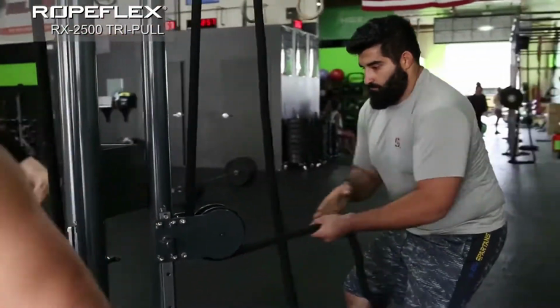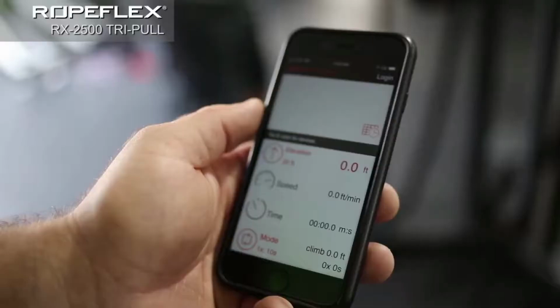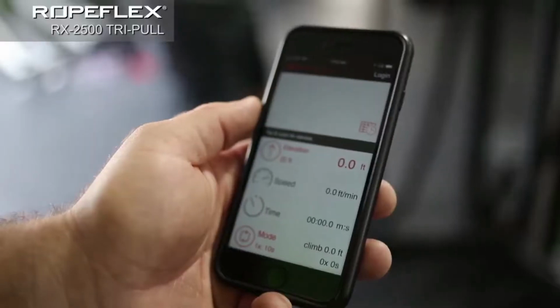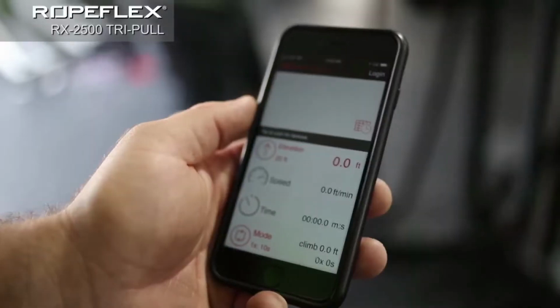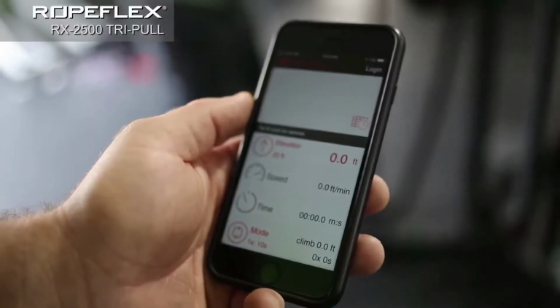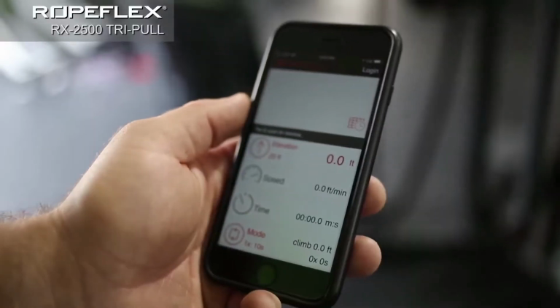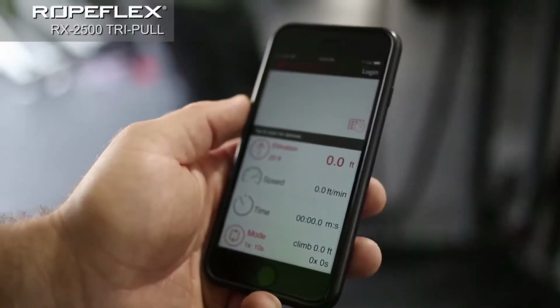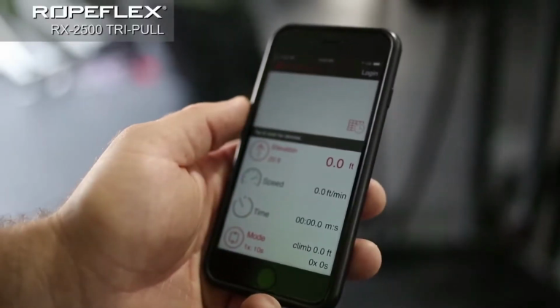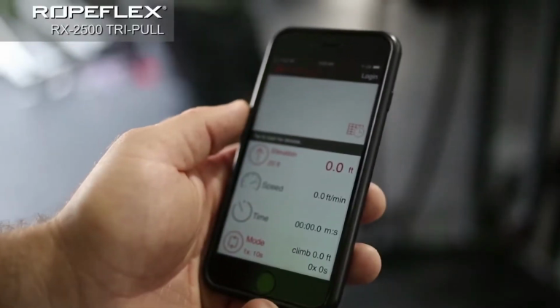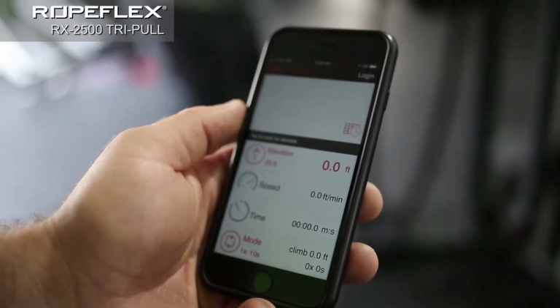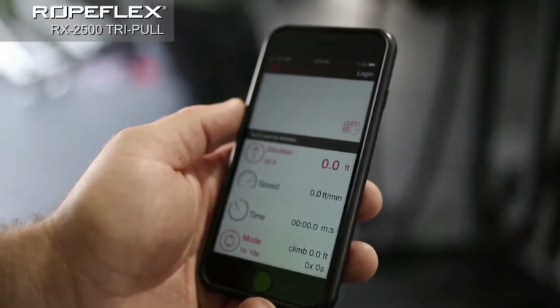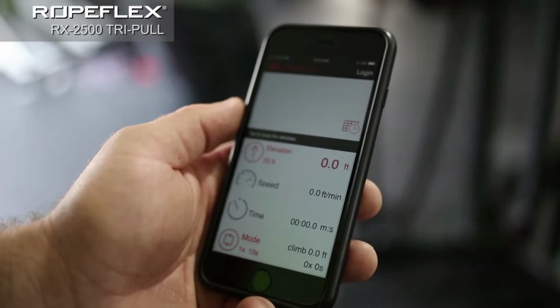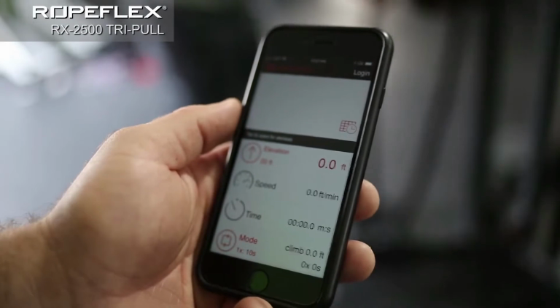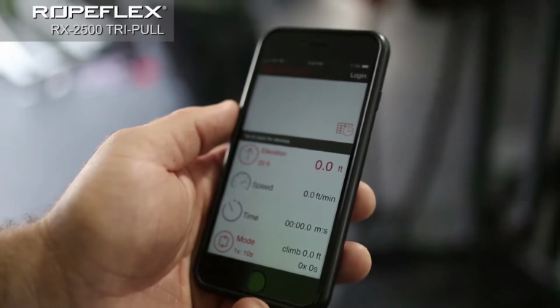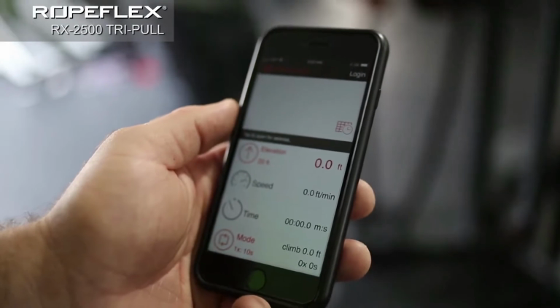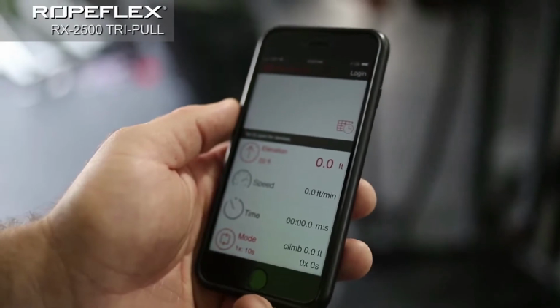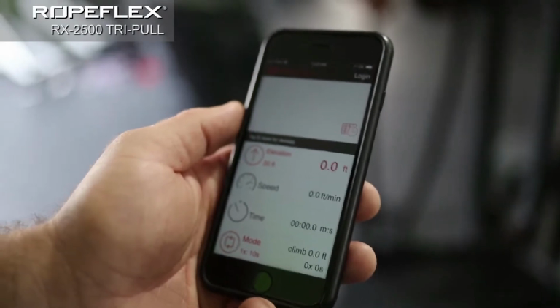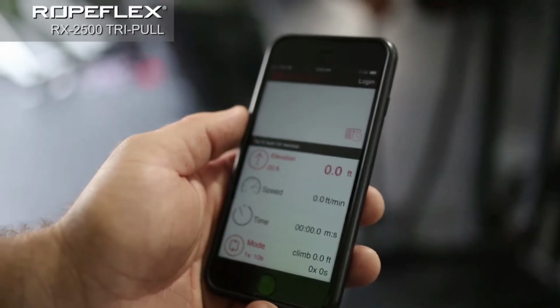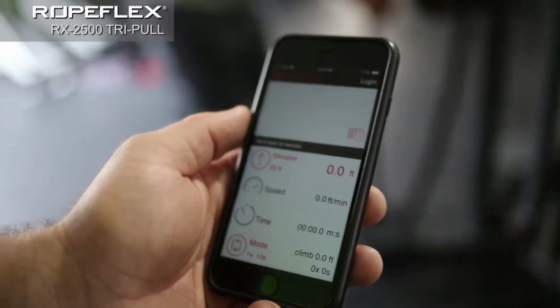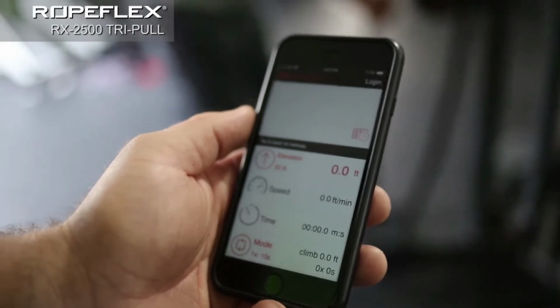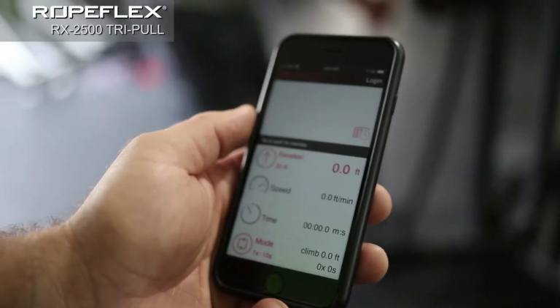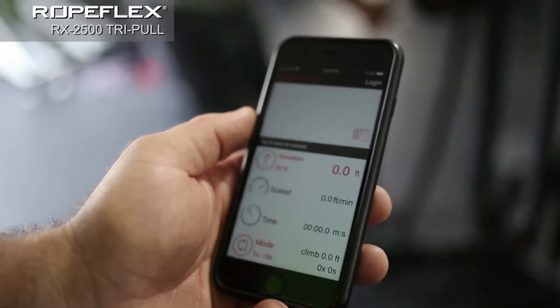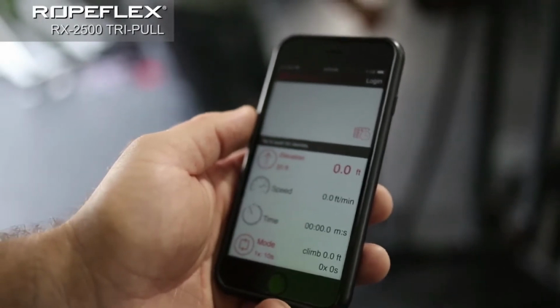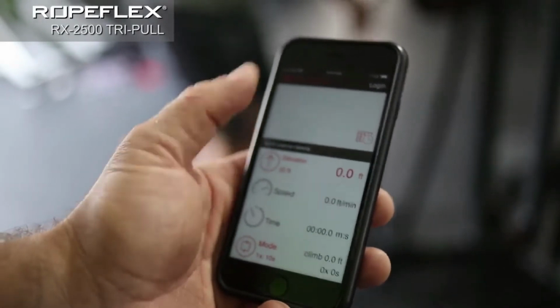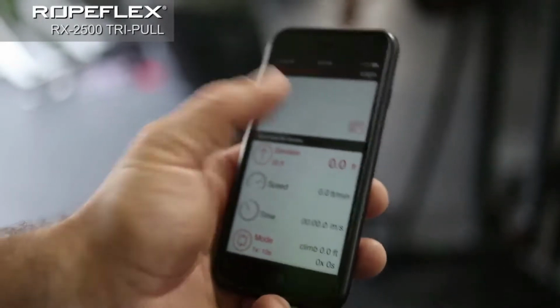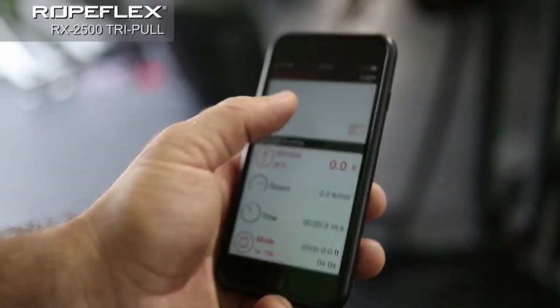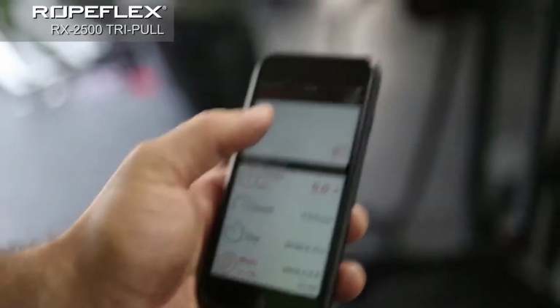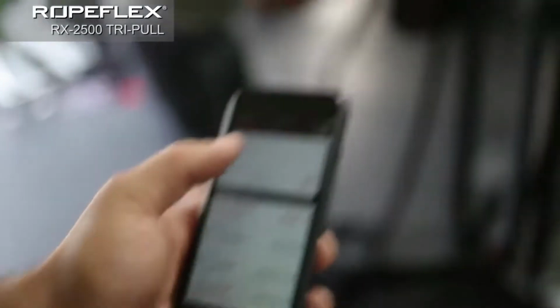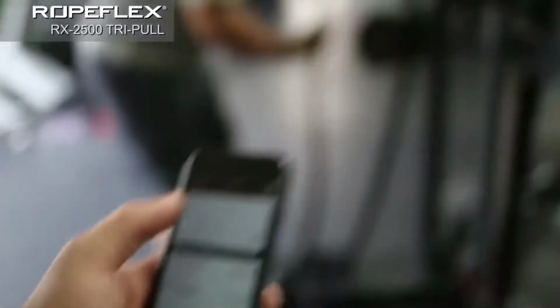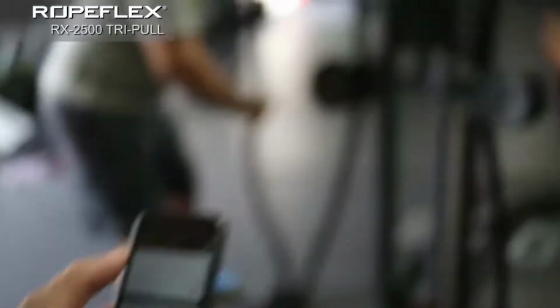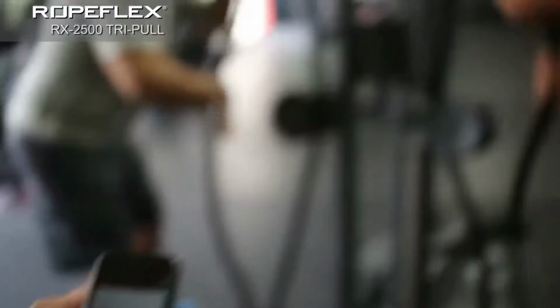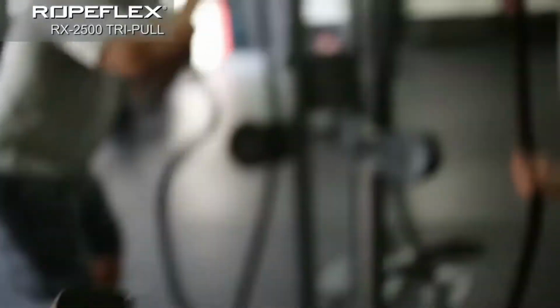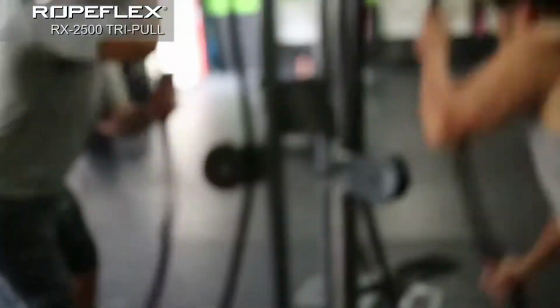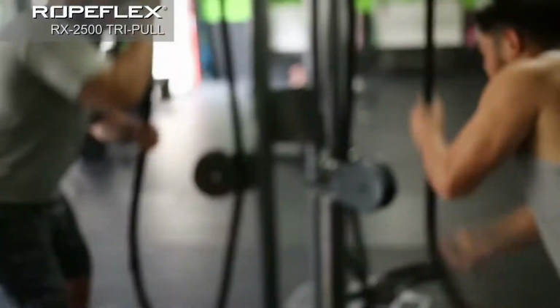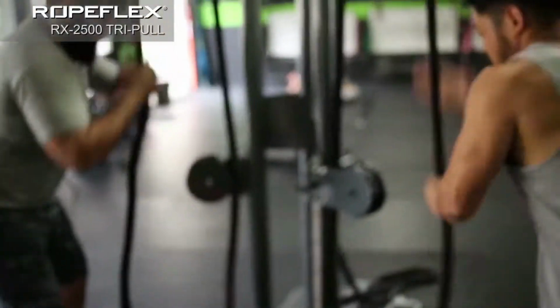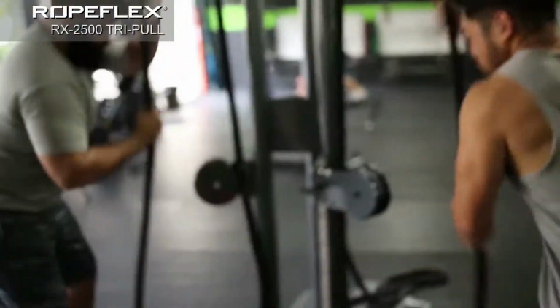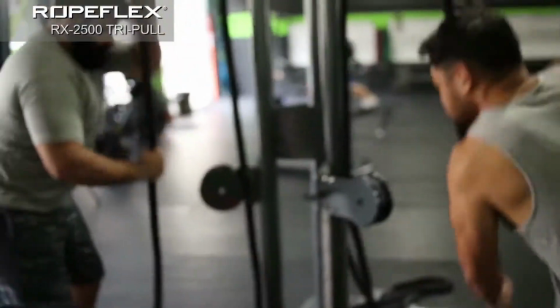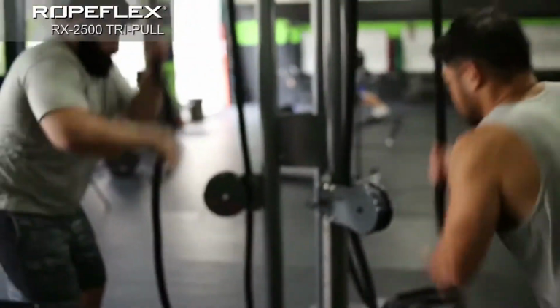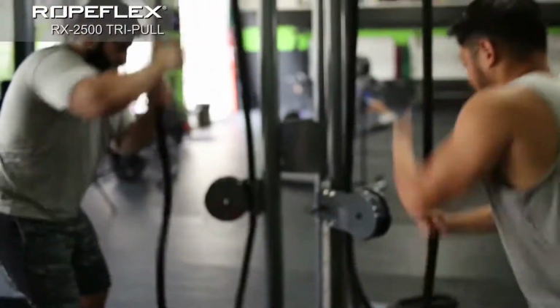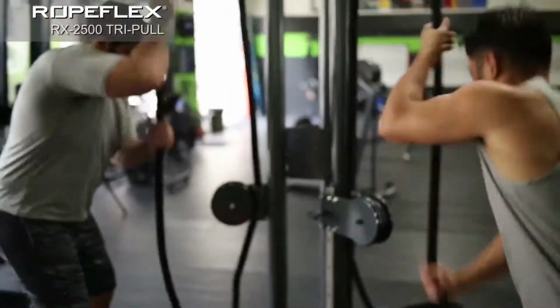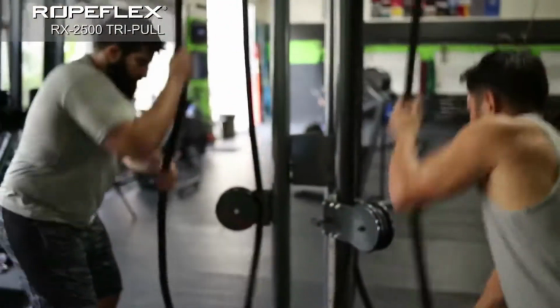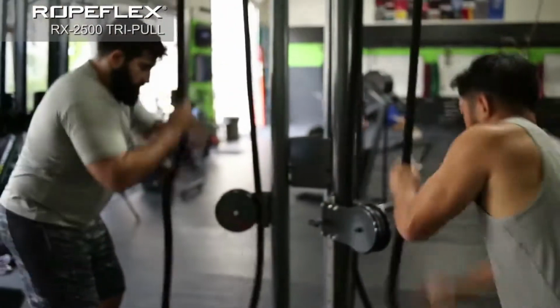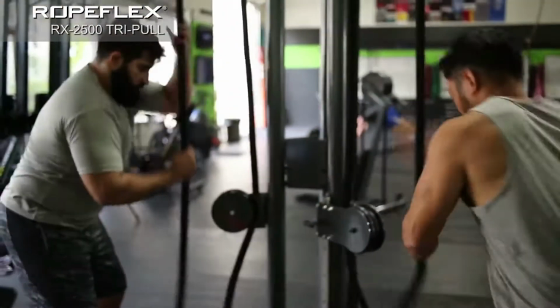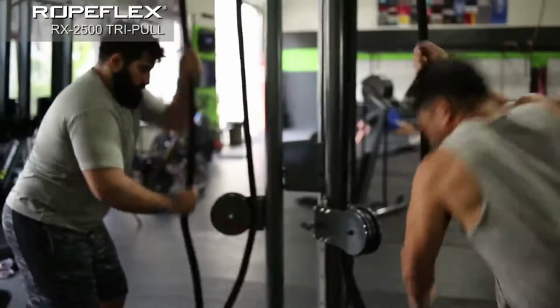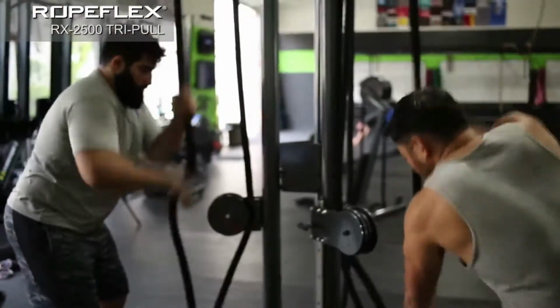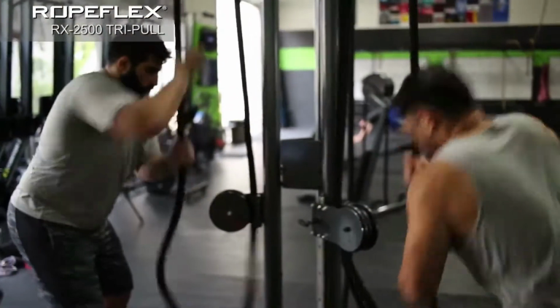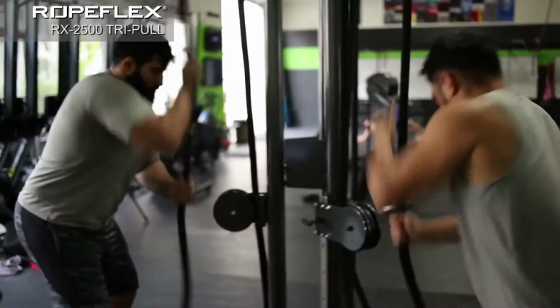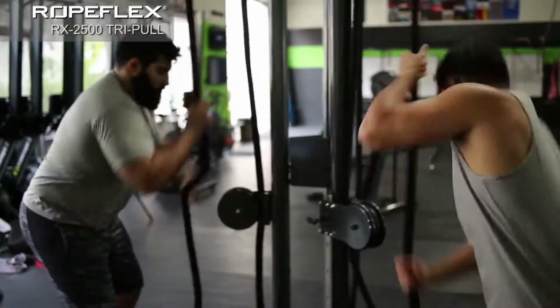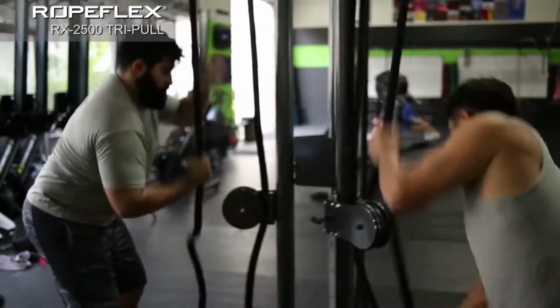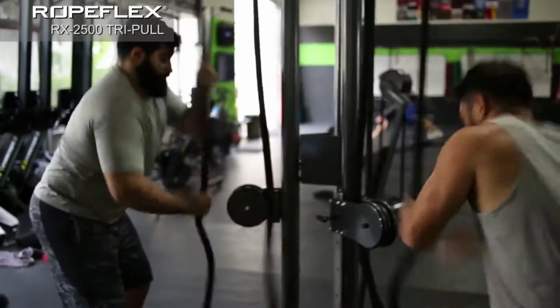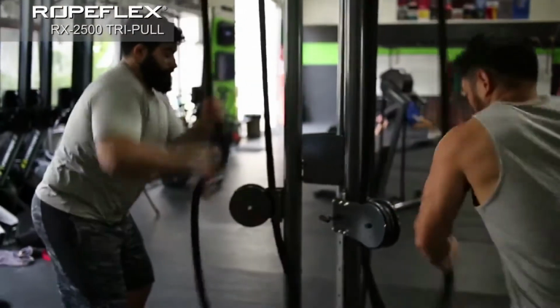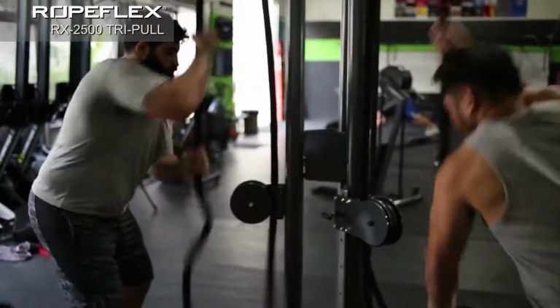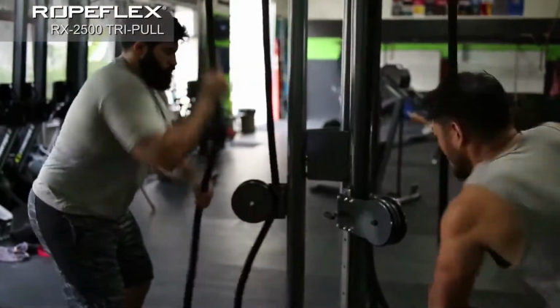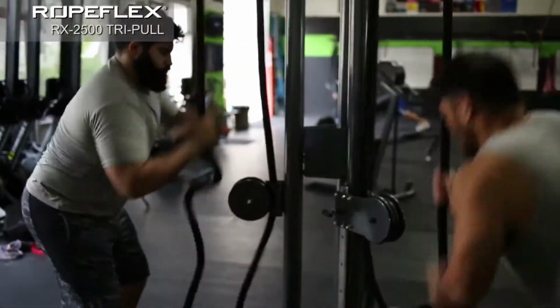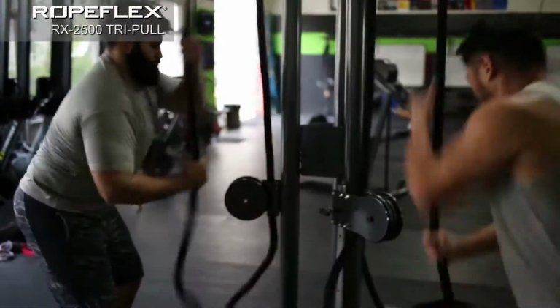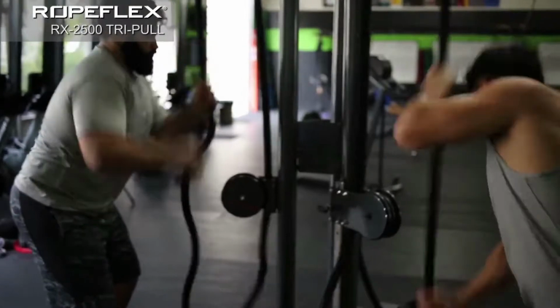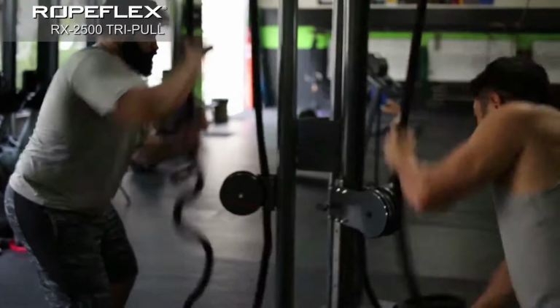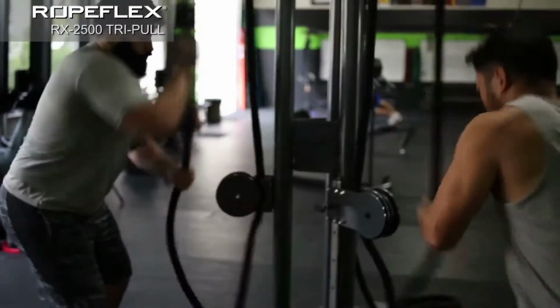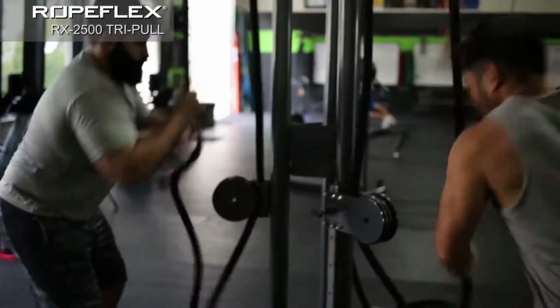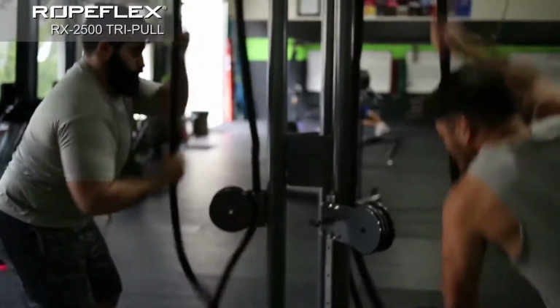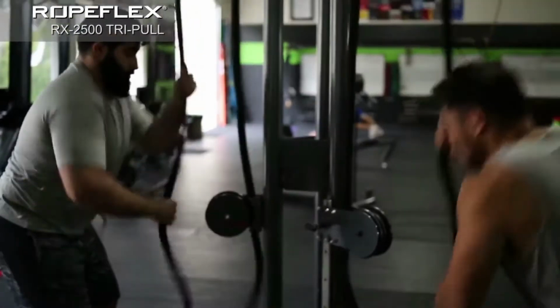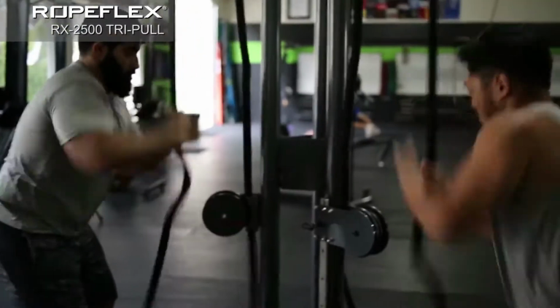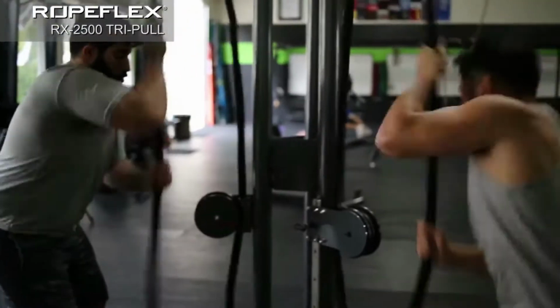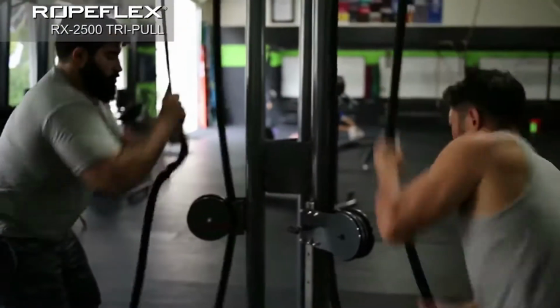RopeFlex machines can work indoor and outdoor and can be combined to form a unit for exercise classes or group workouts.